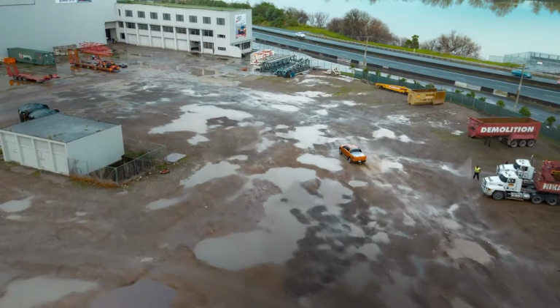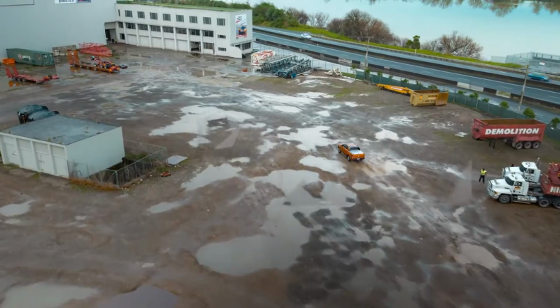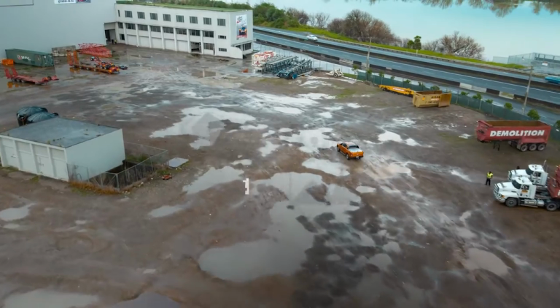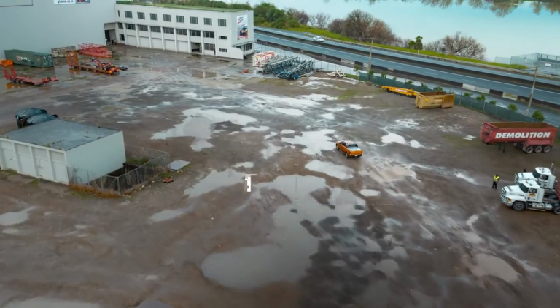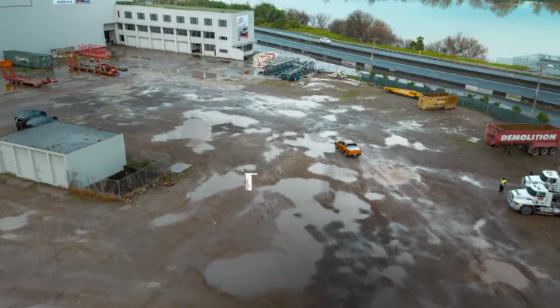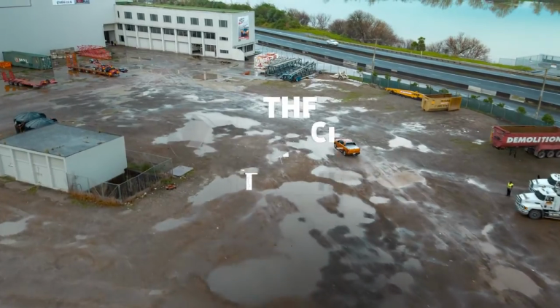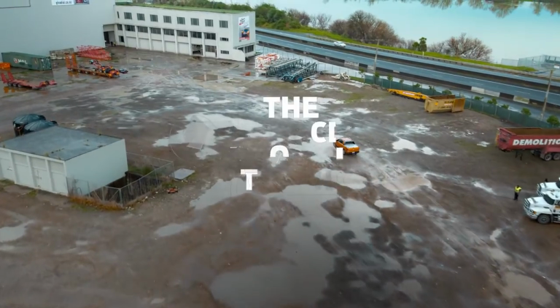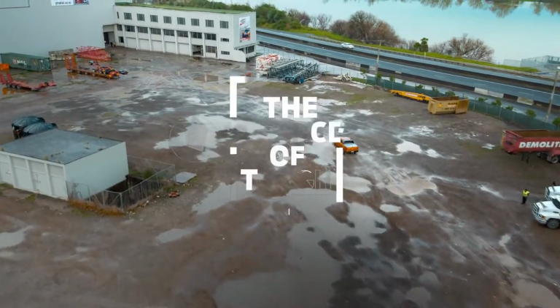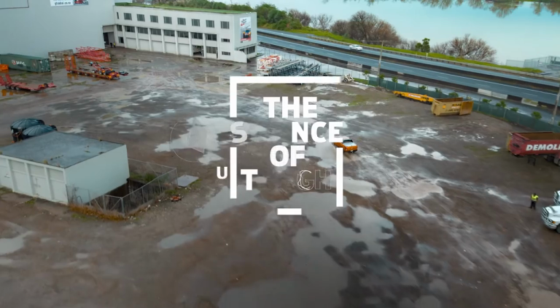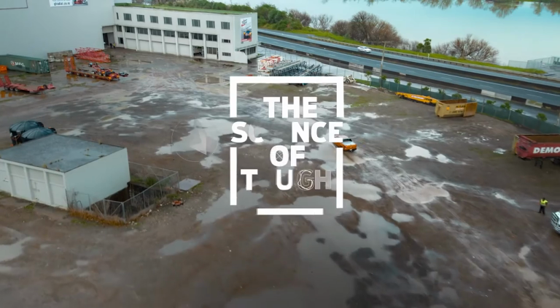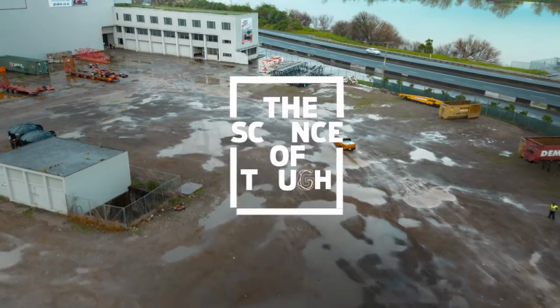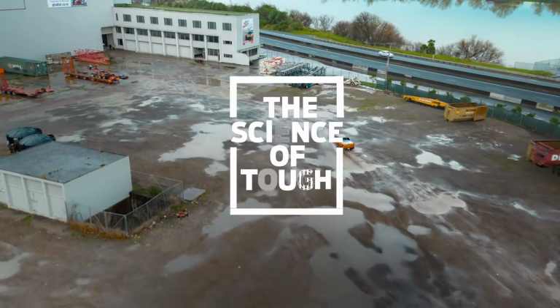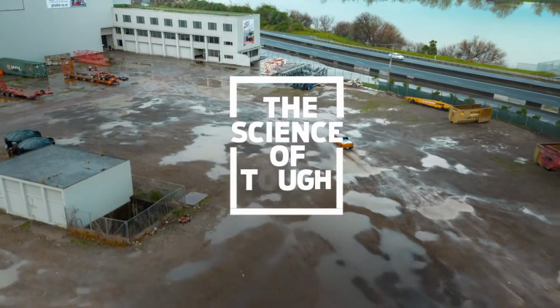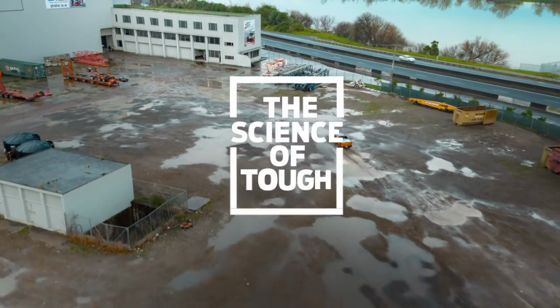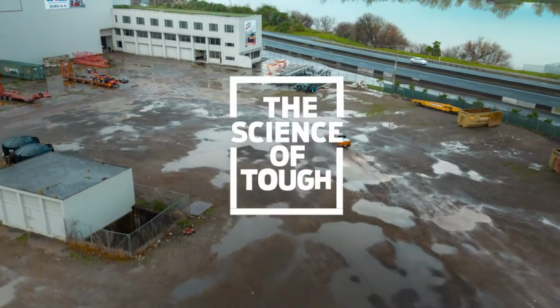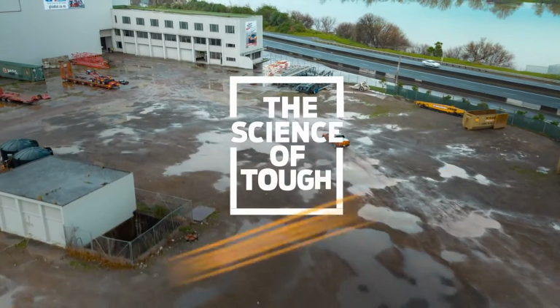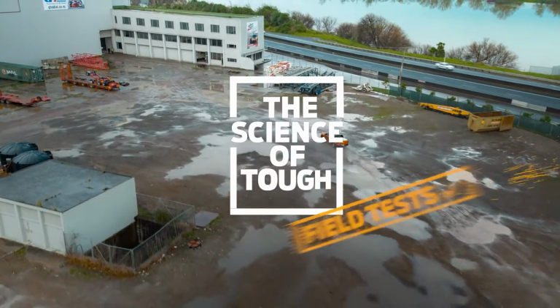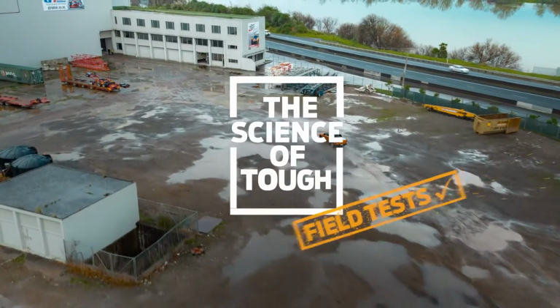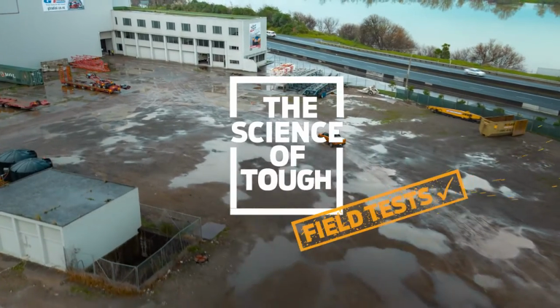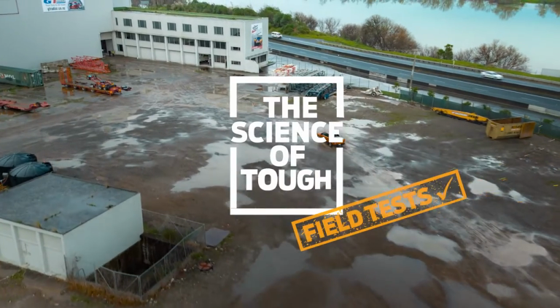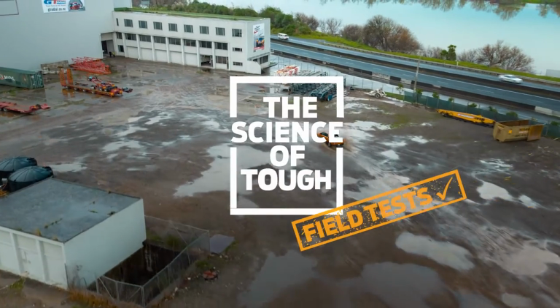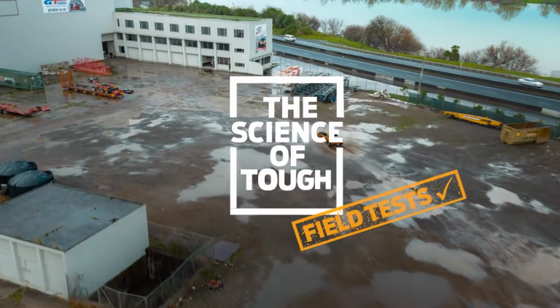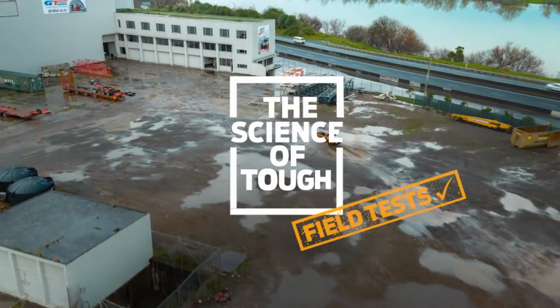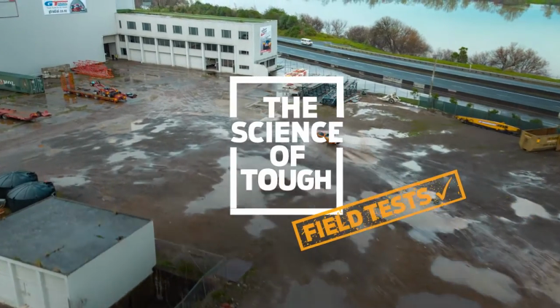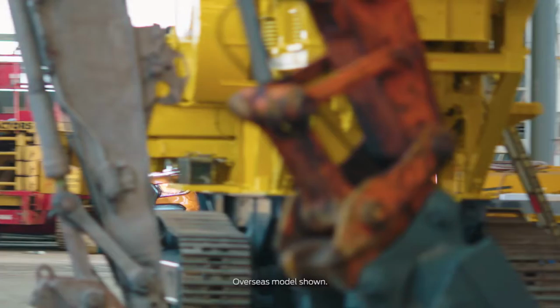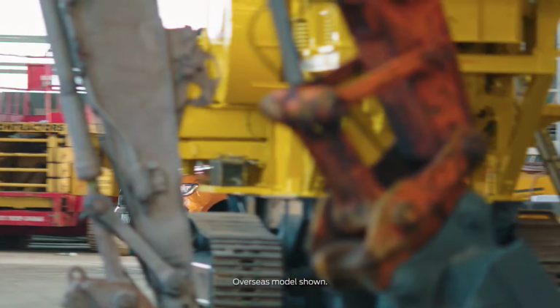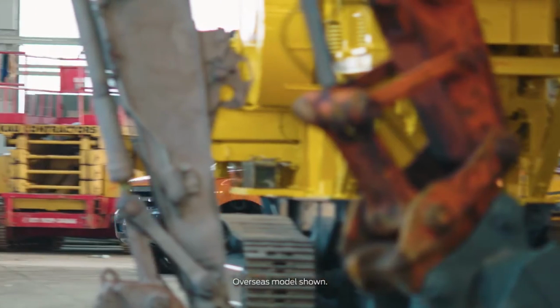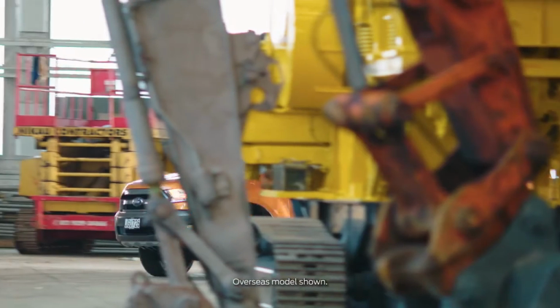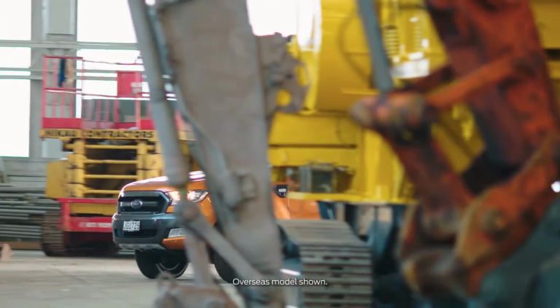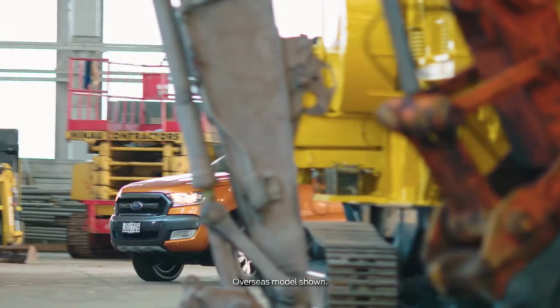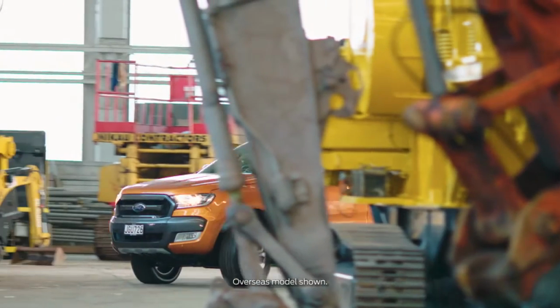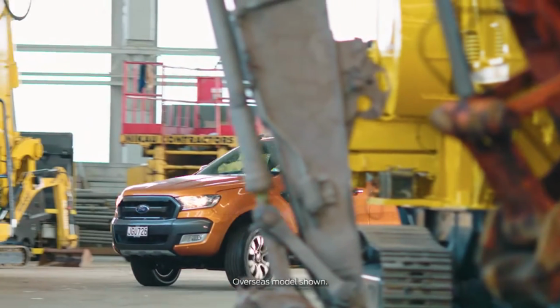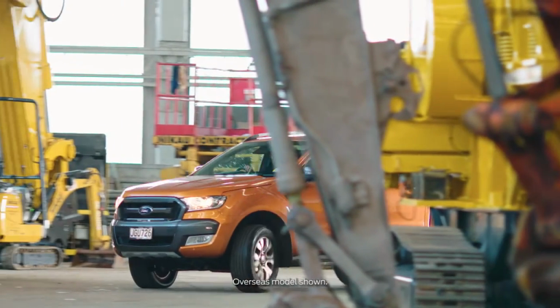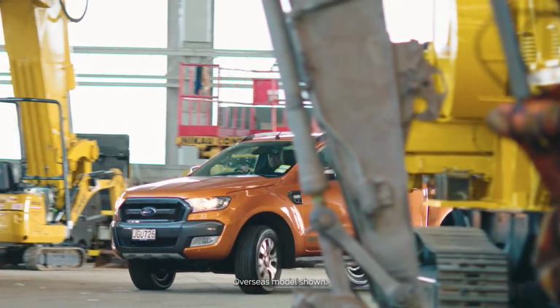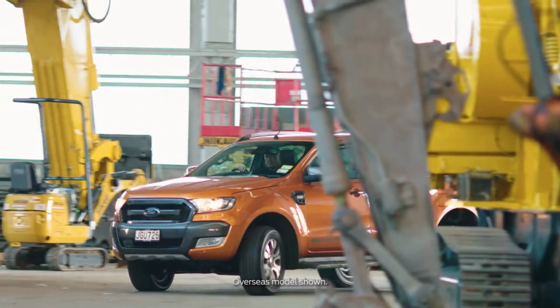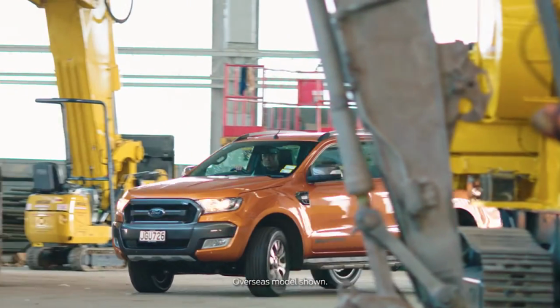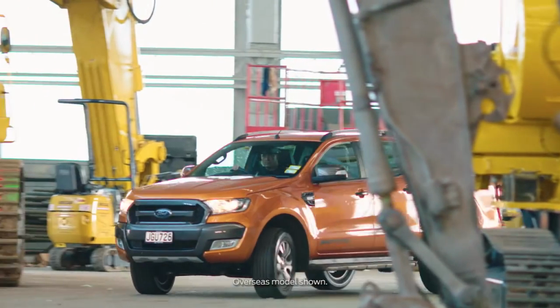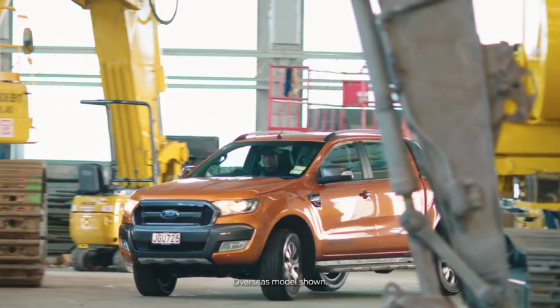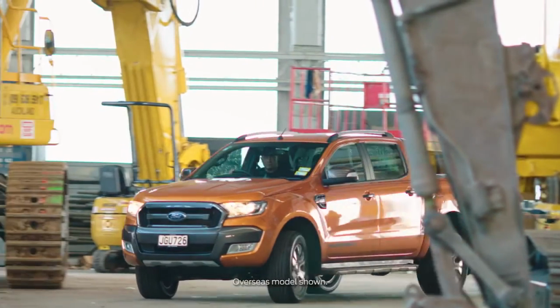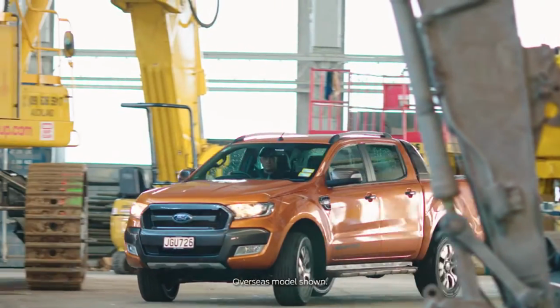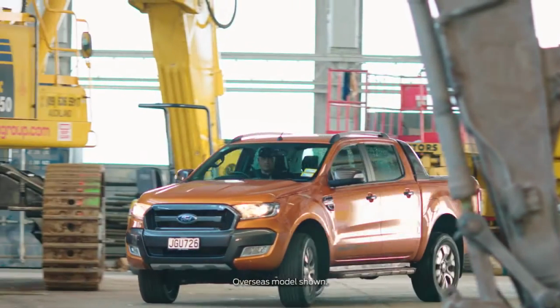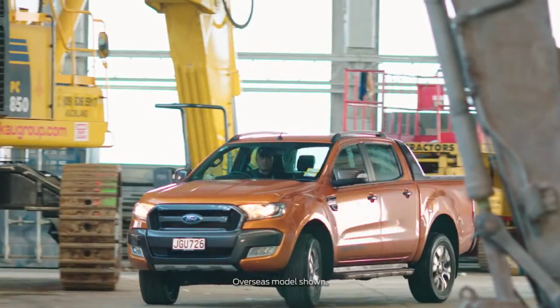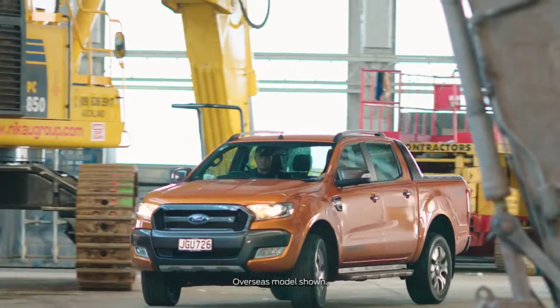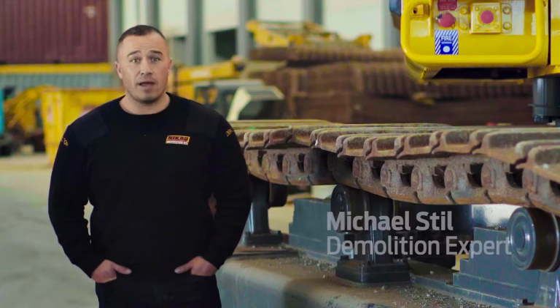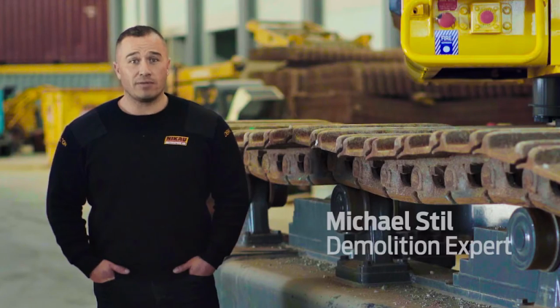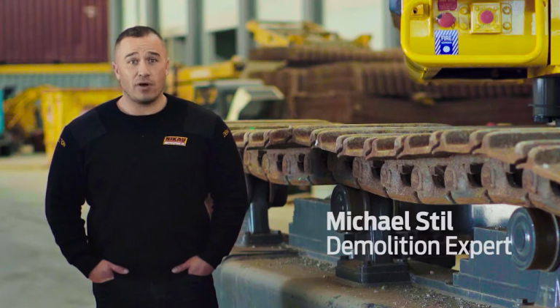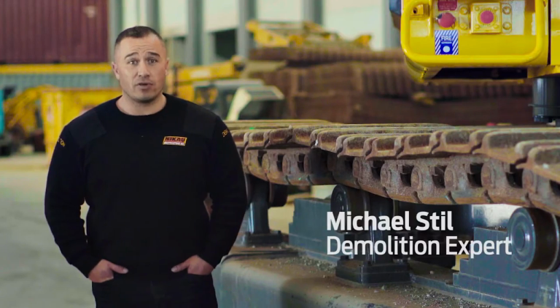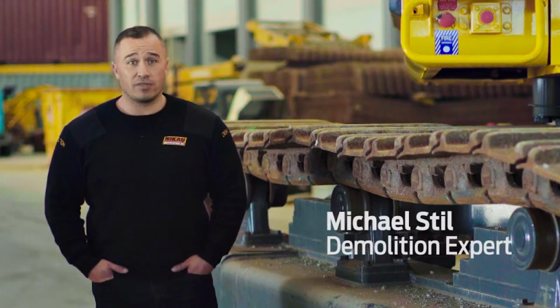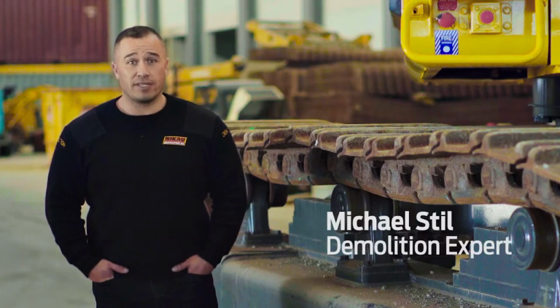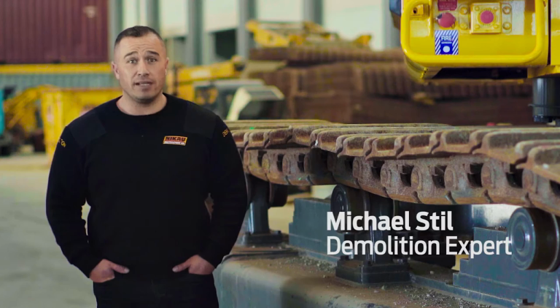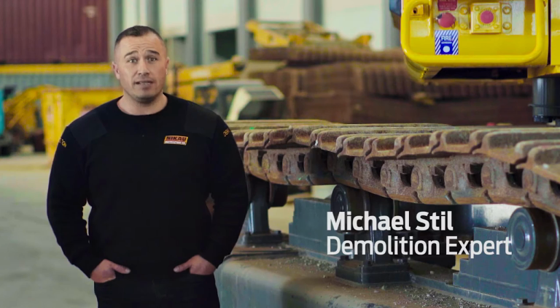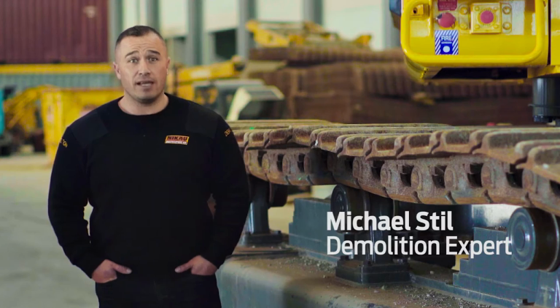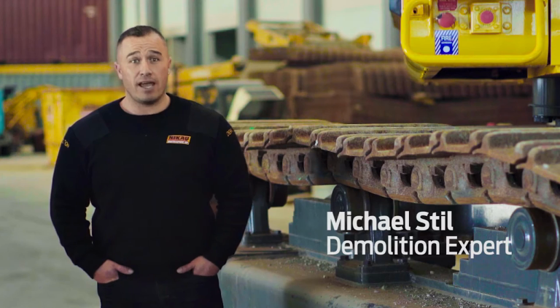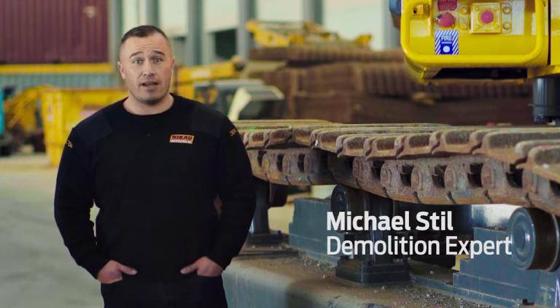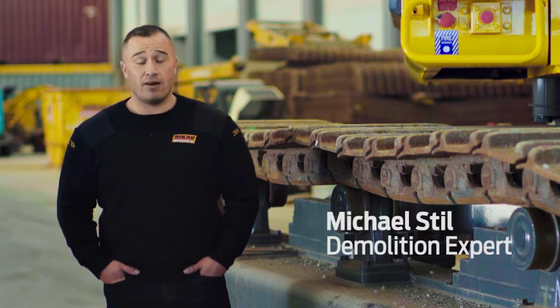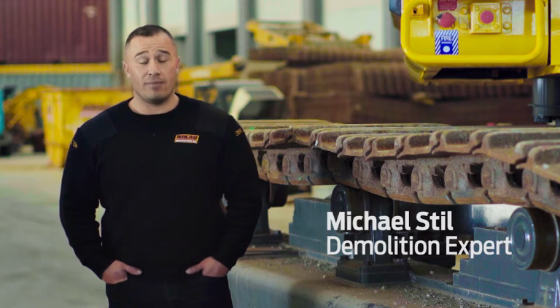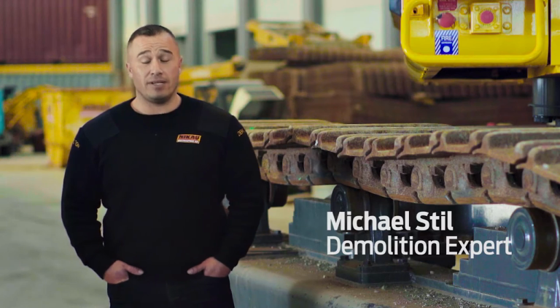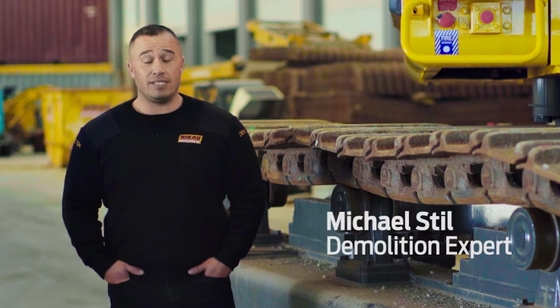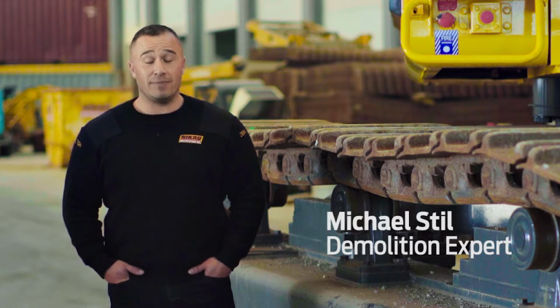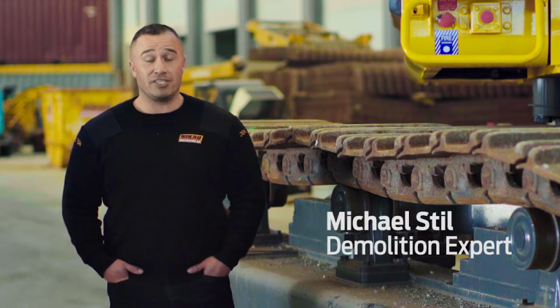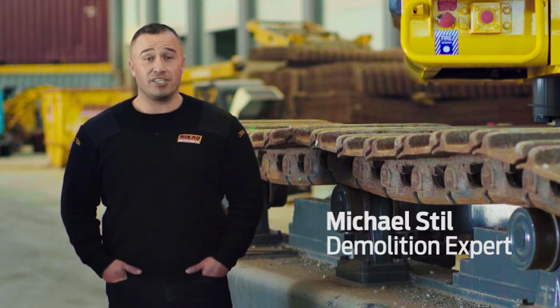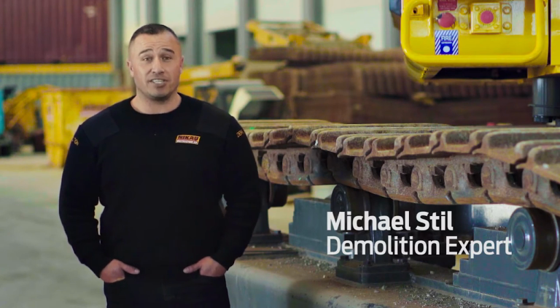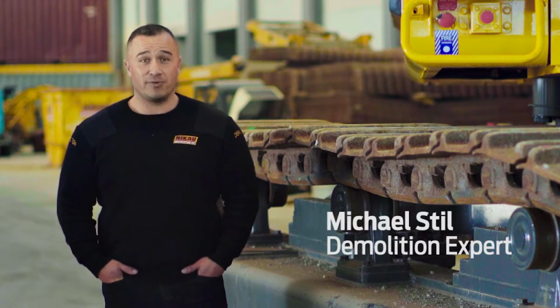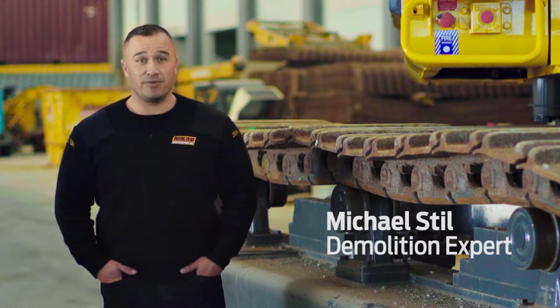This is Field Test New Zealand. My name is Michael Still and I'm a demolition expert.